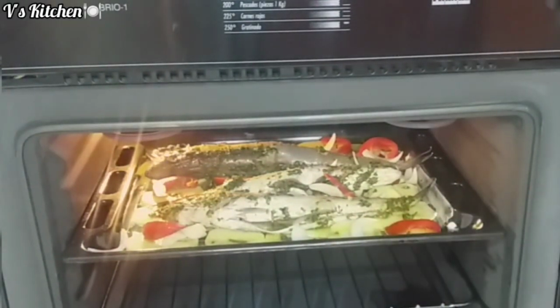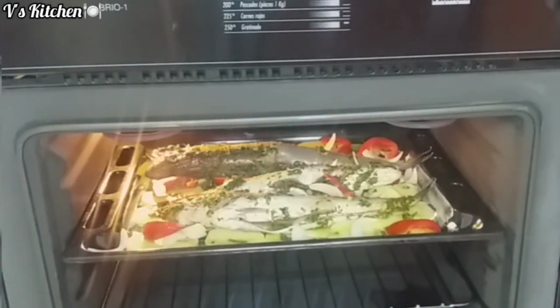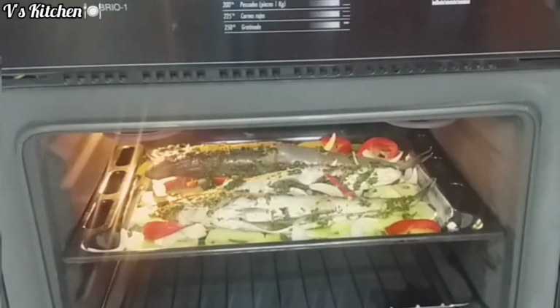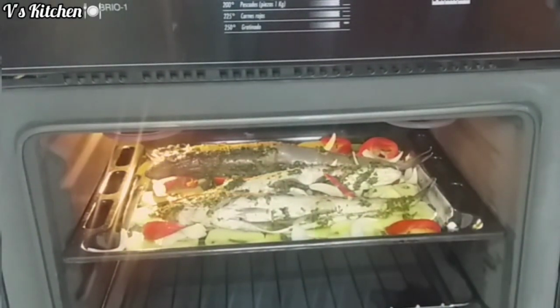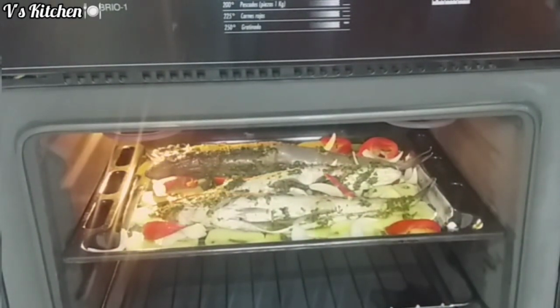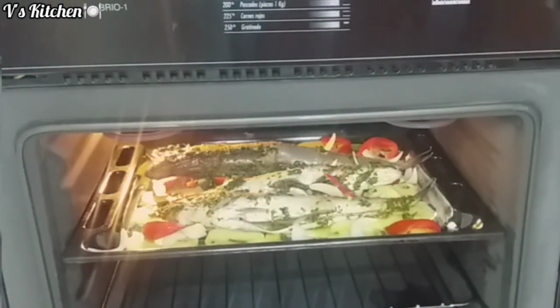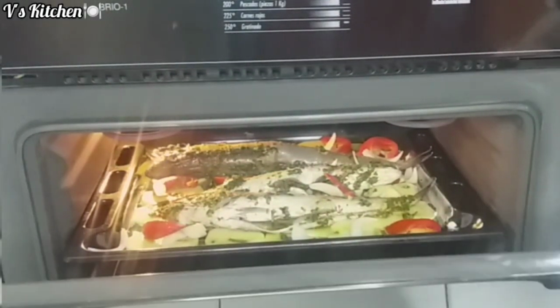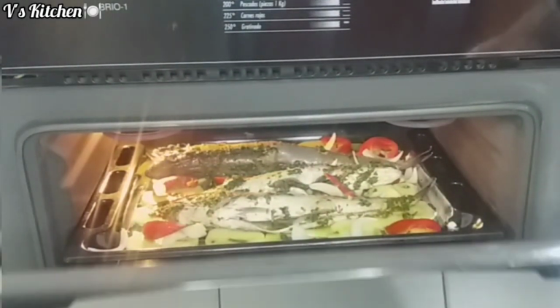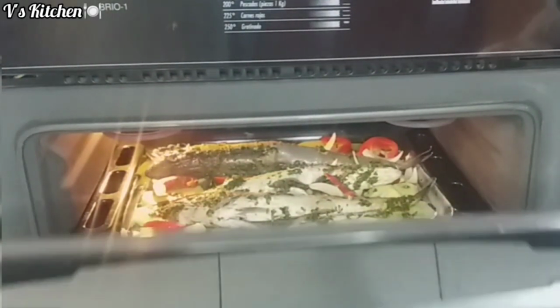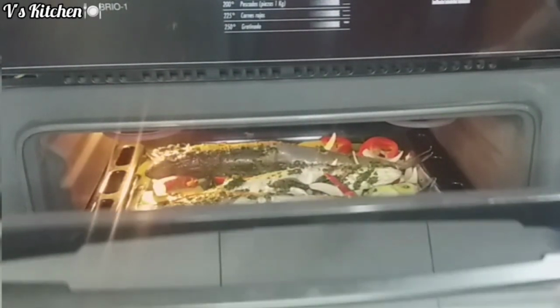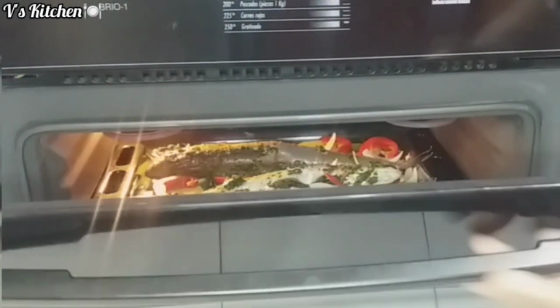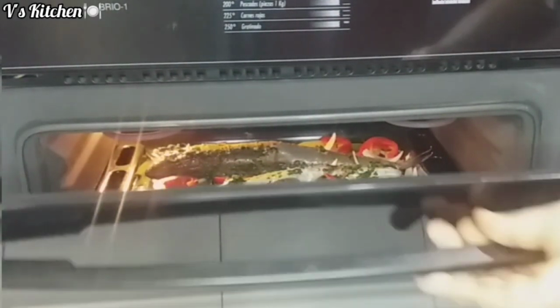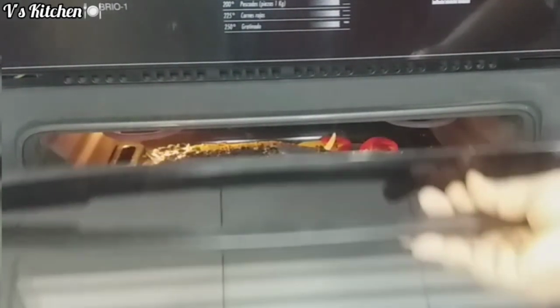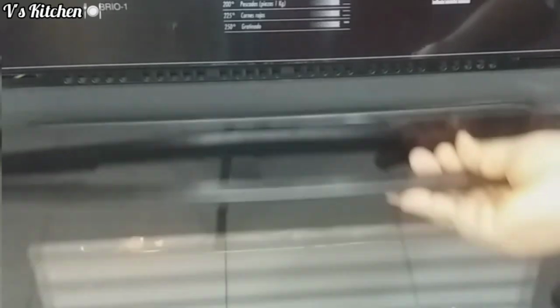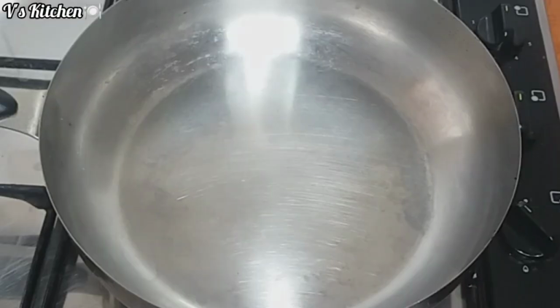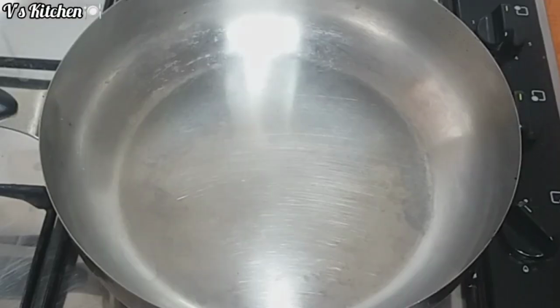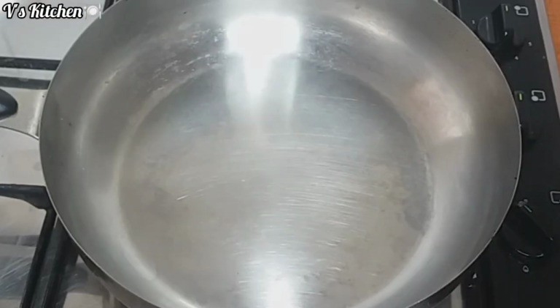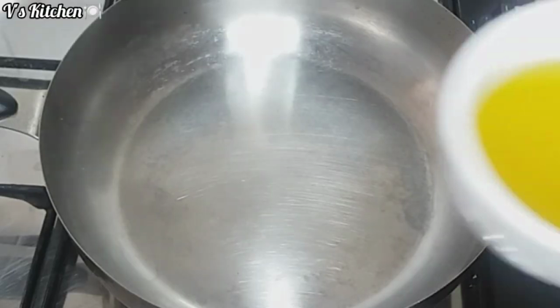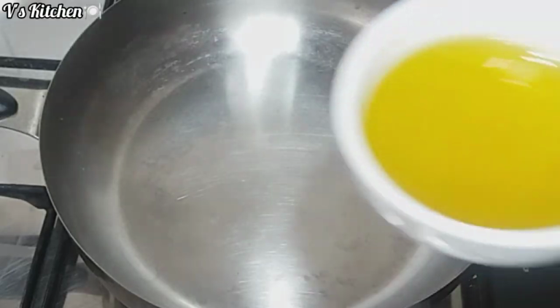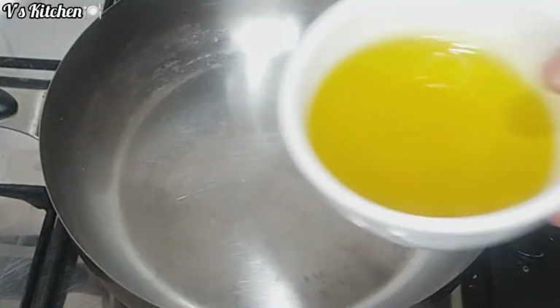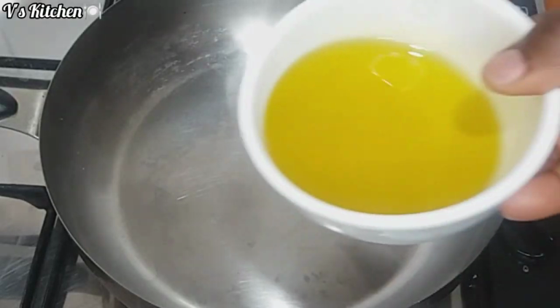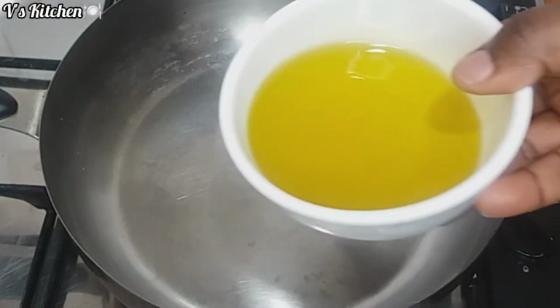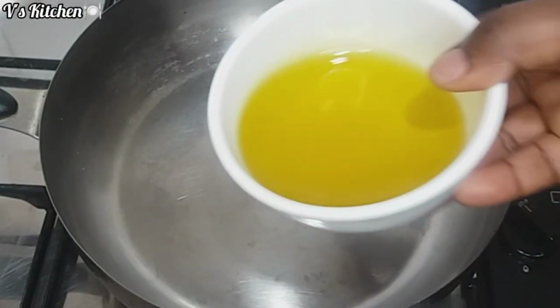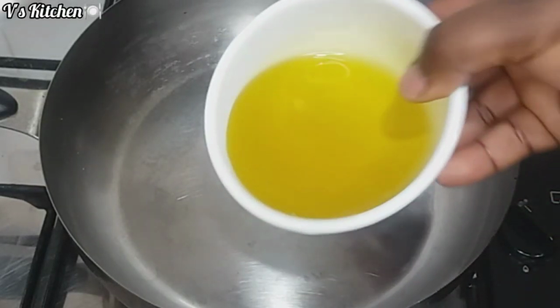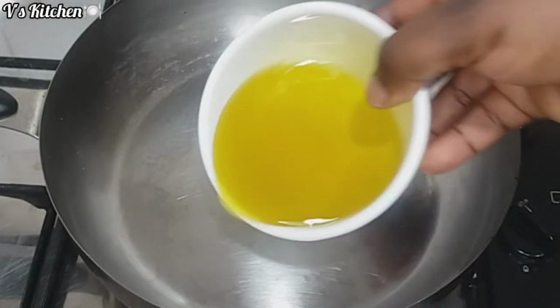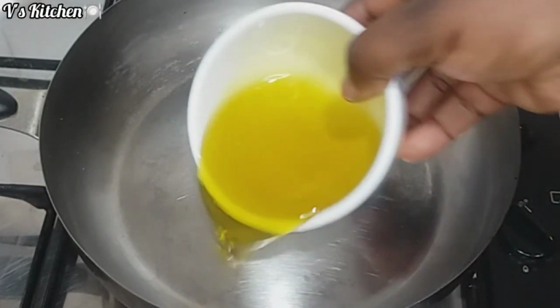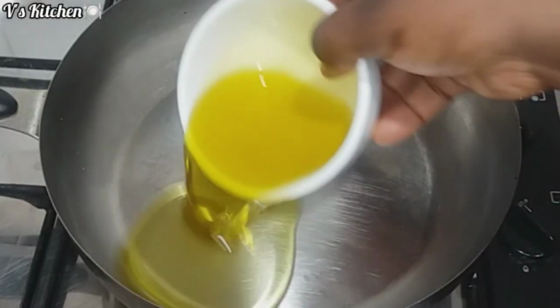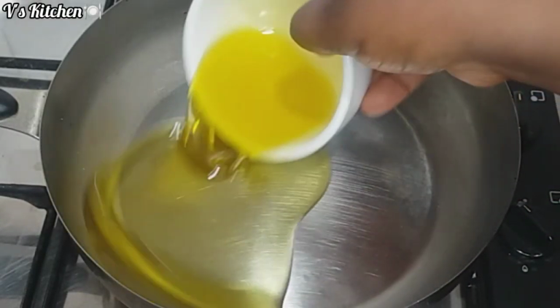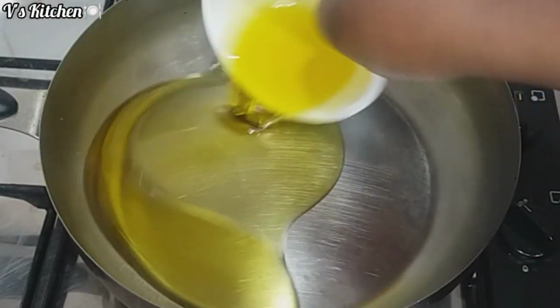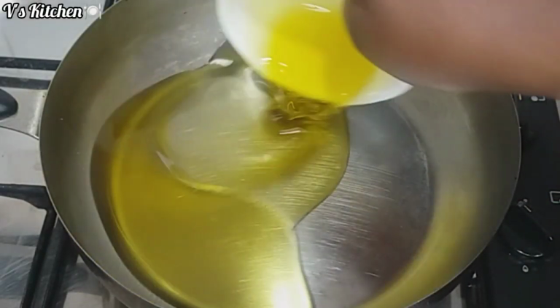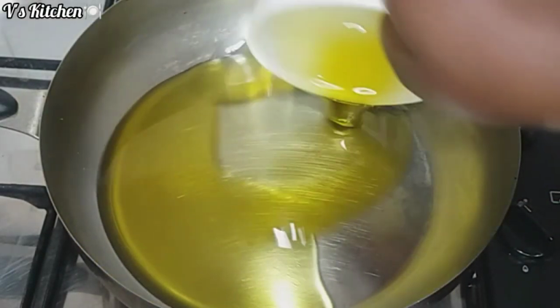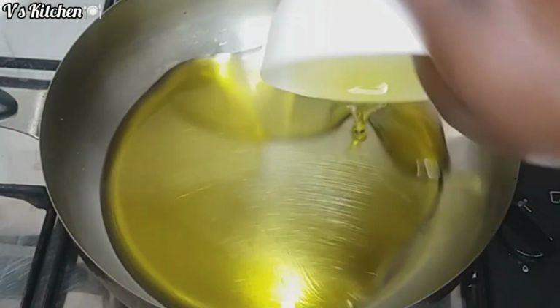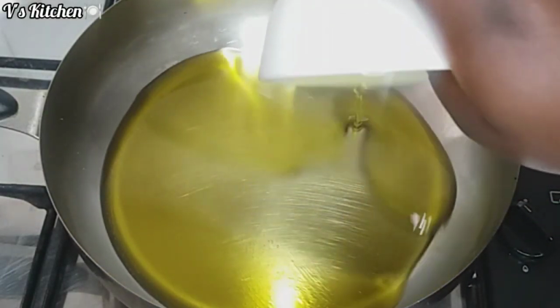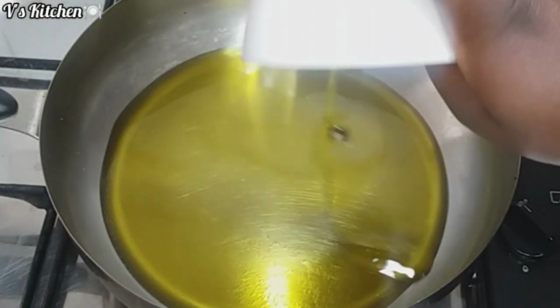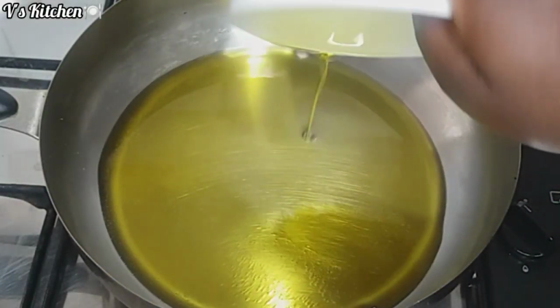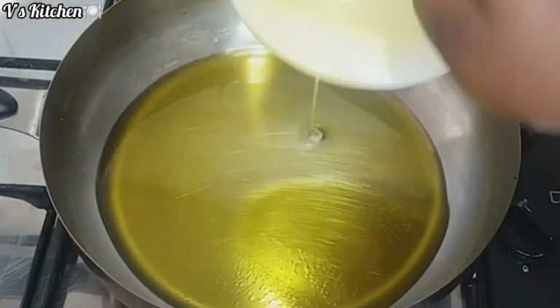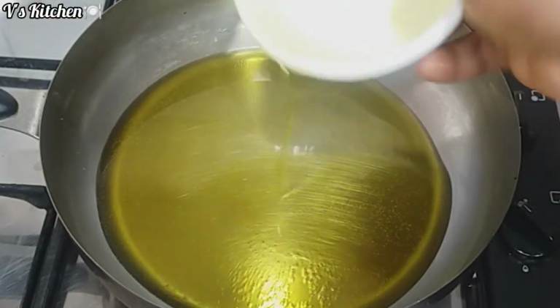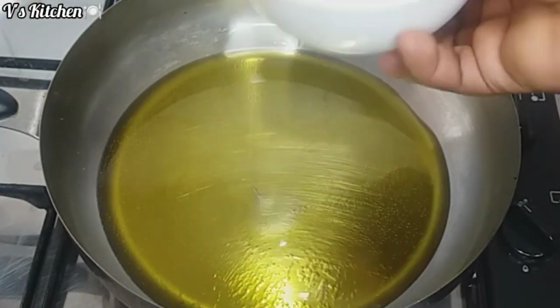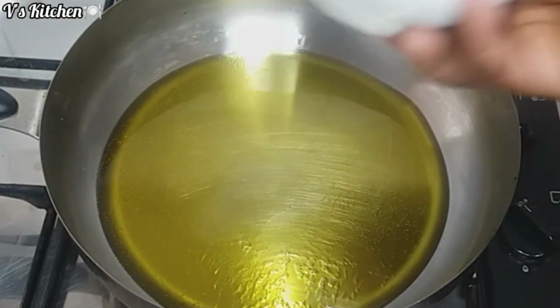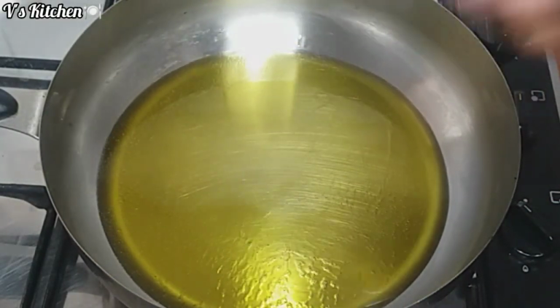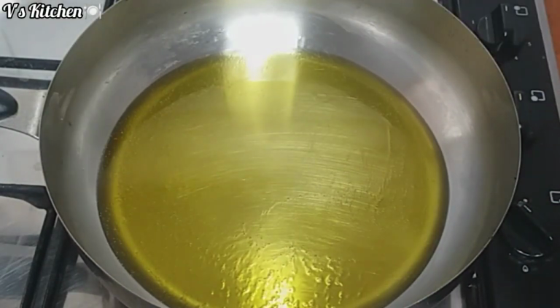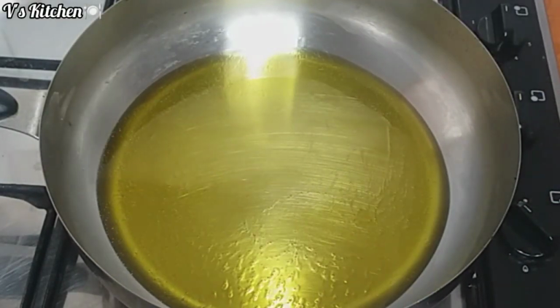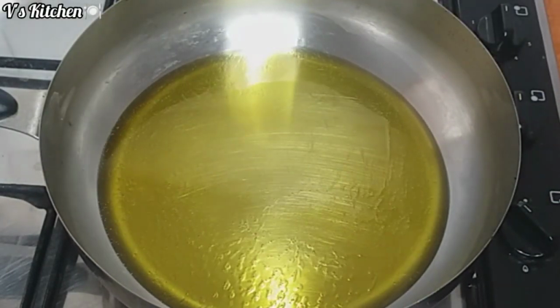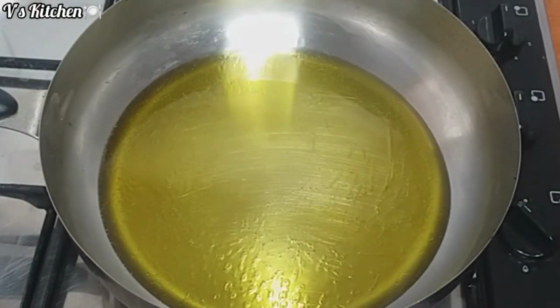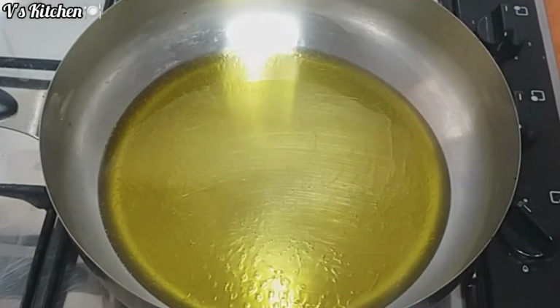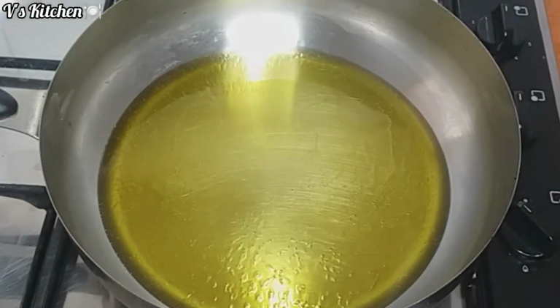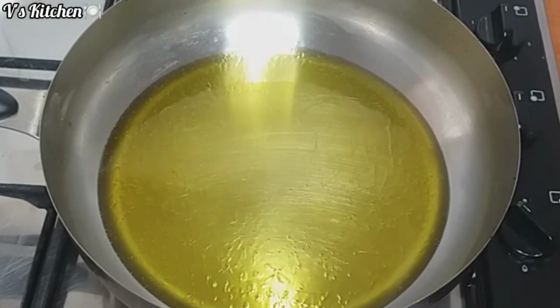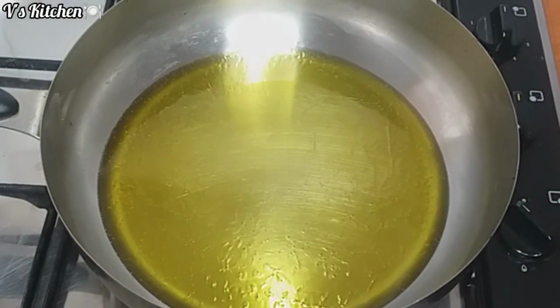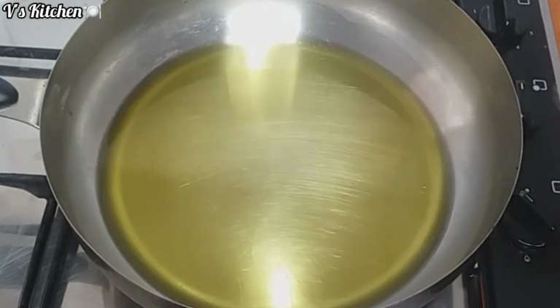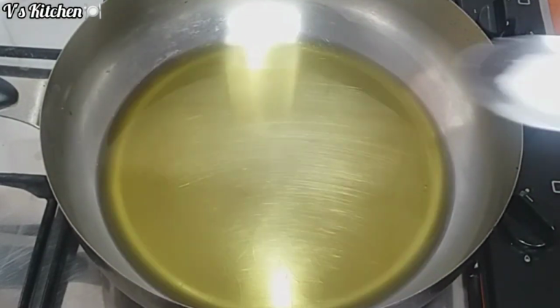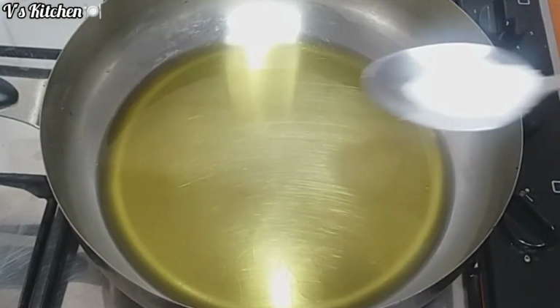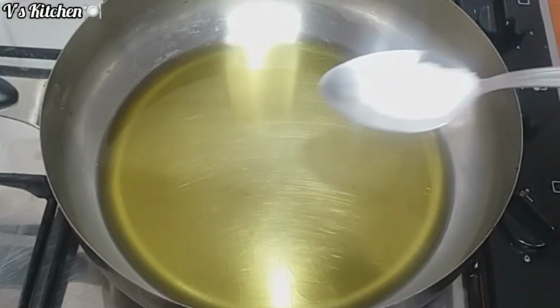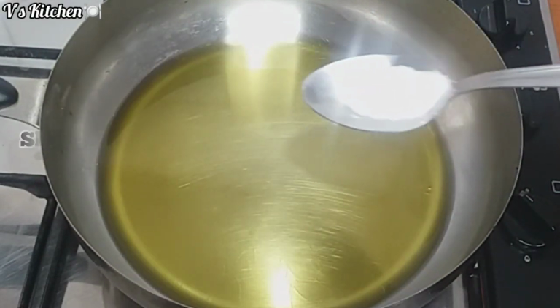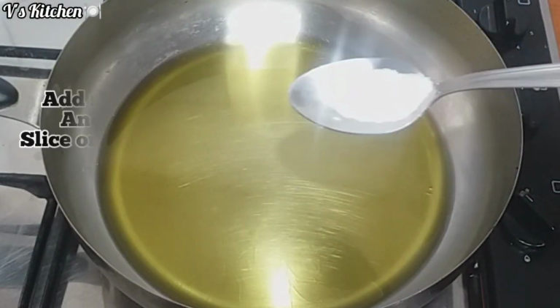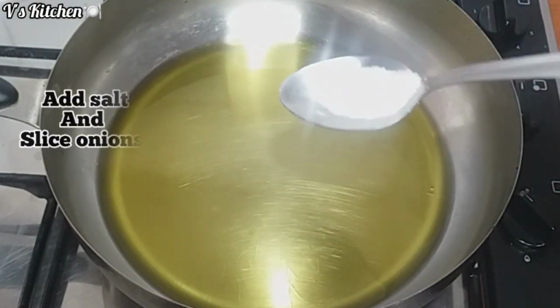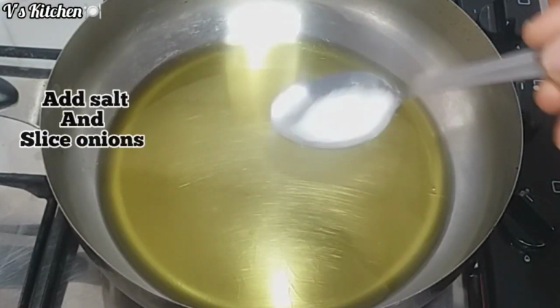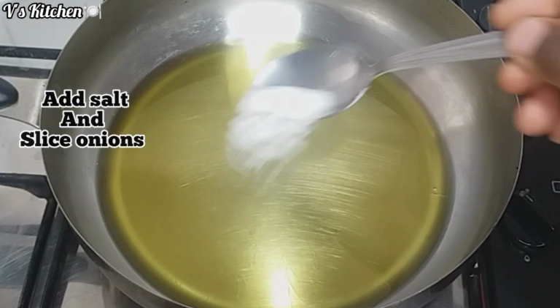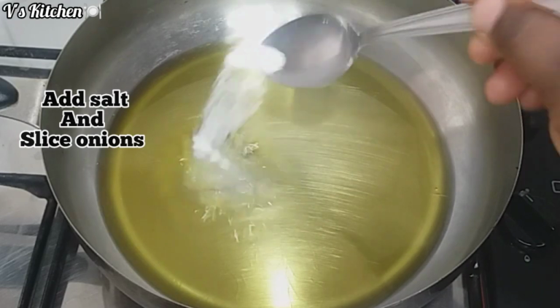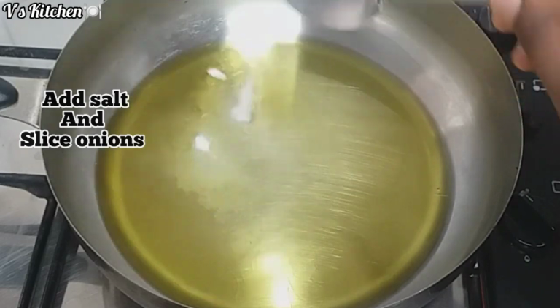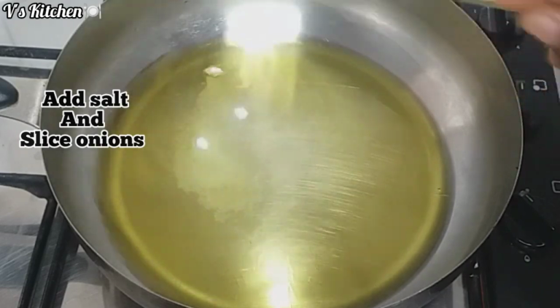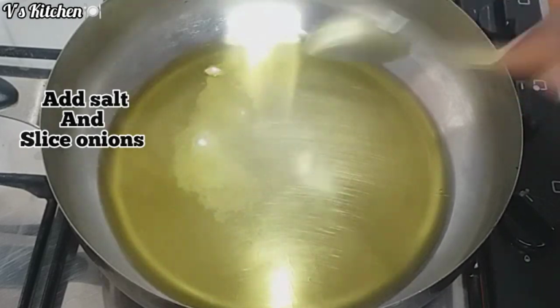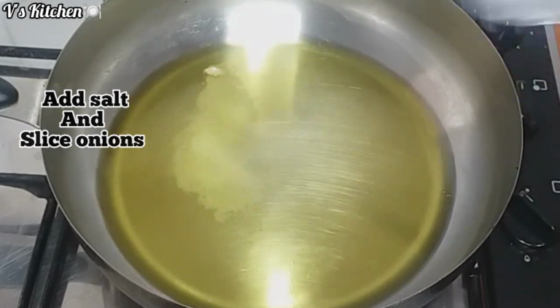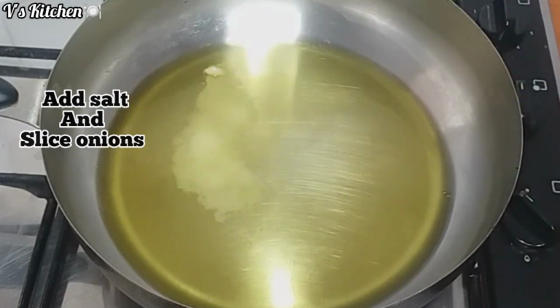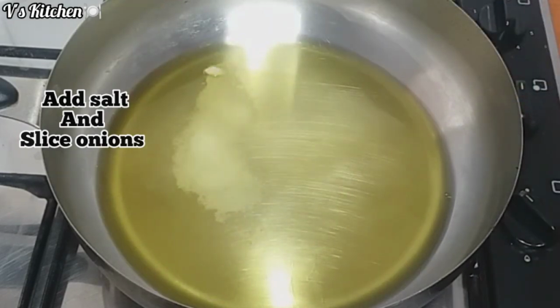While the fish is baking, I will go ahead and heat up some extra virgin oil to fry the tomato sauce.